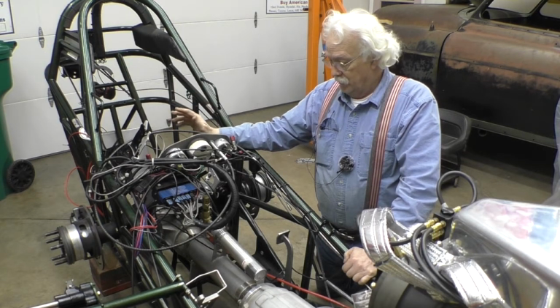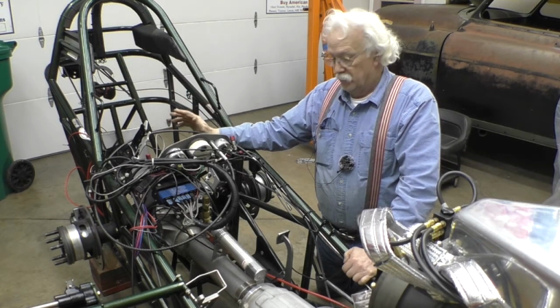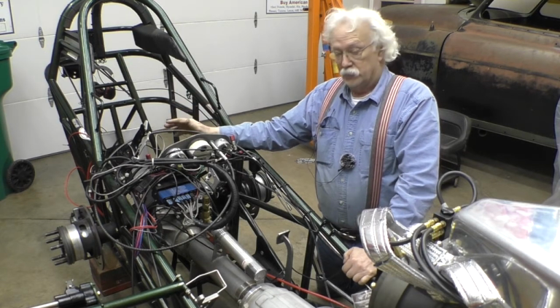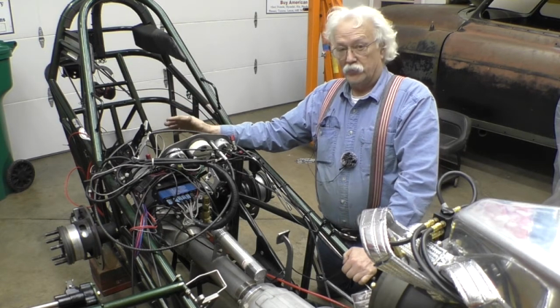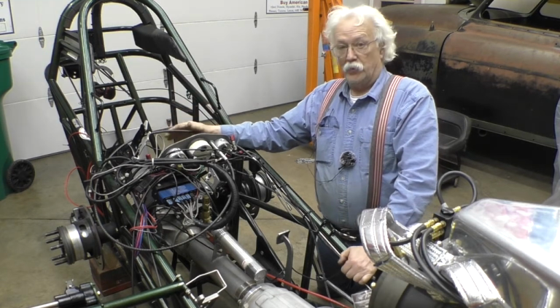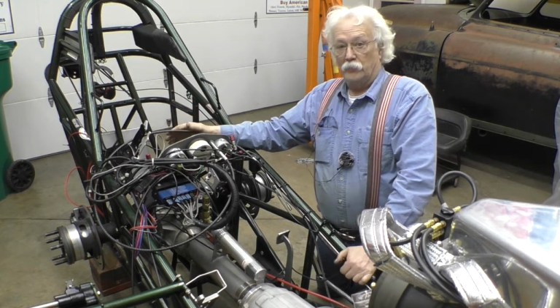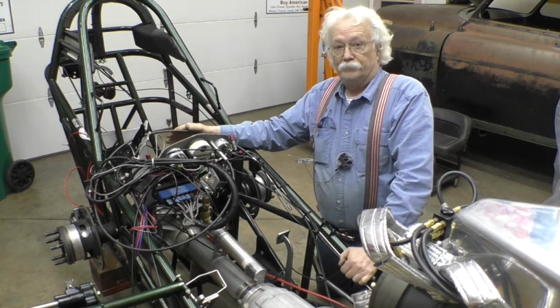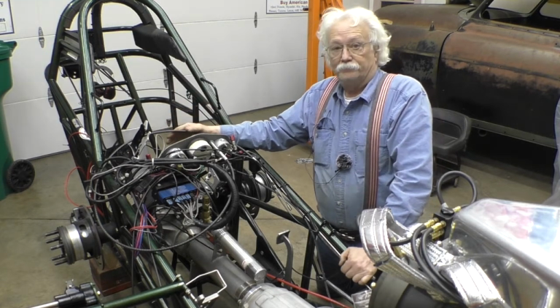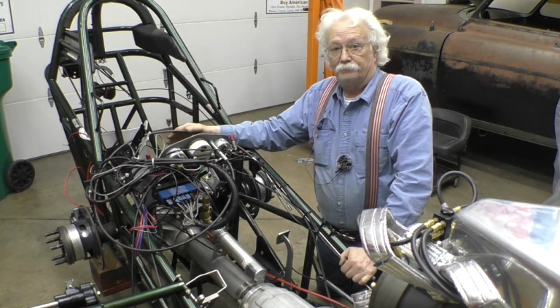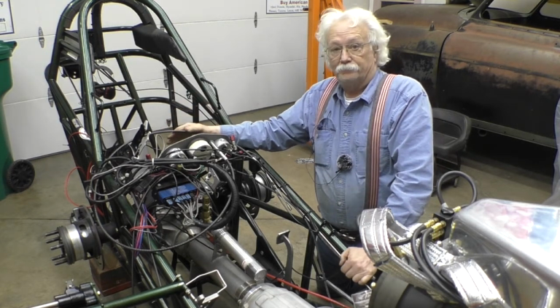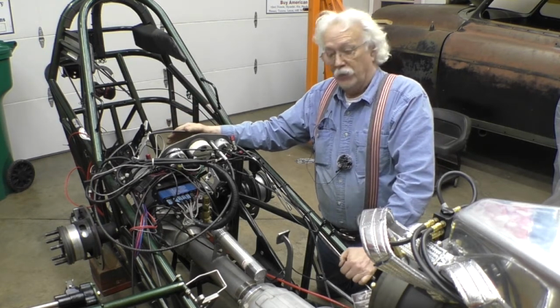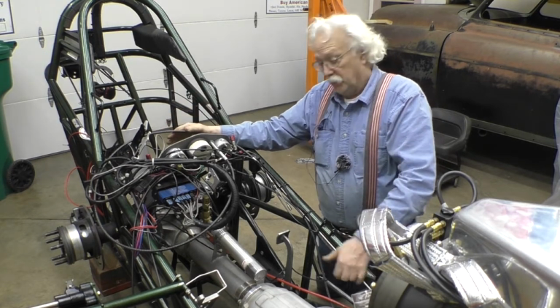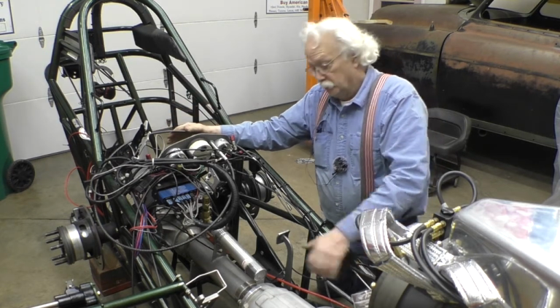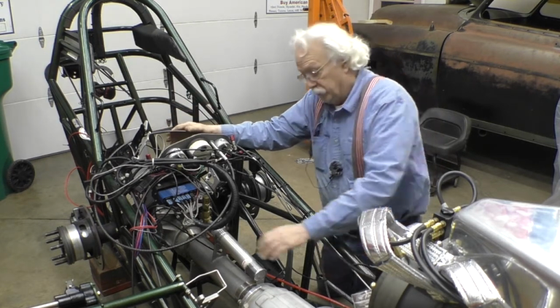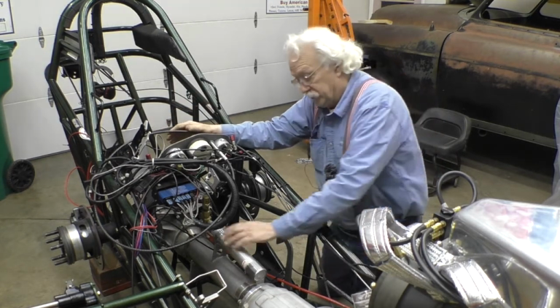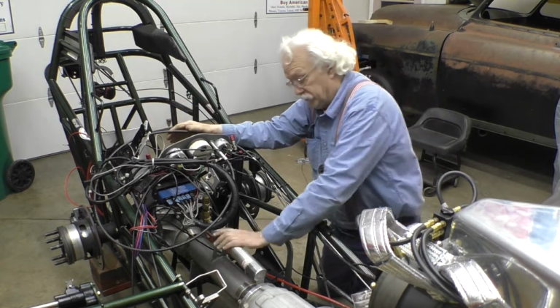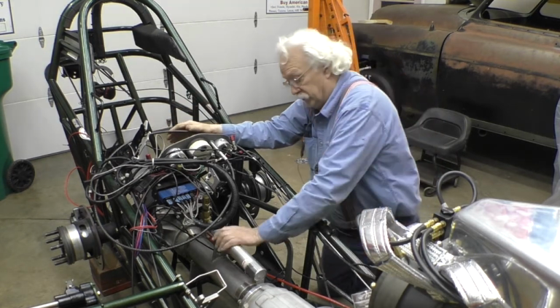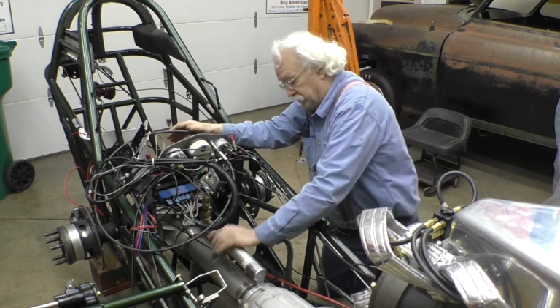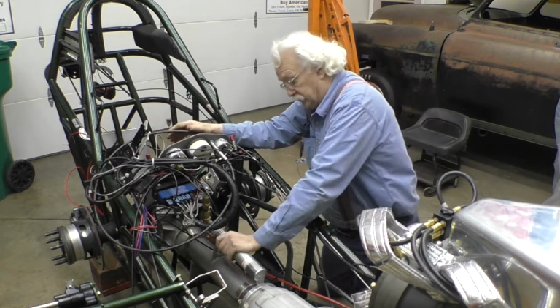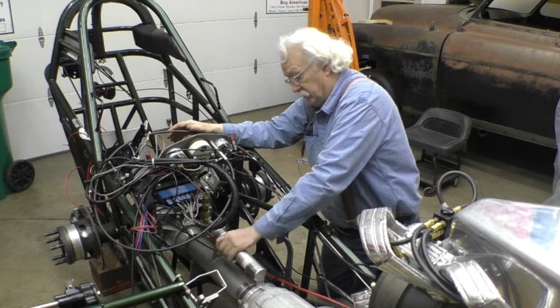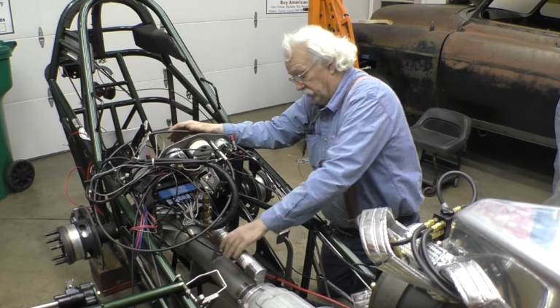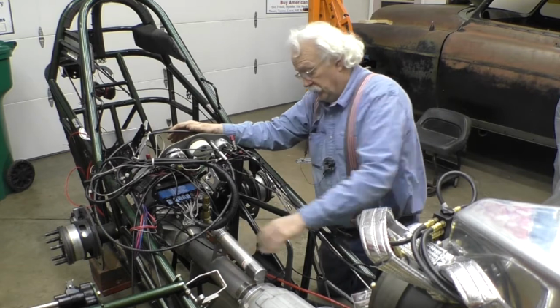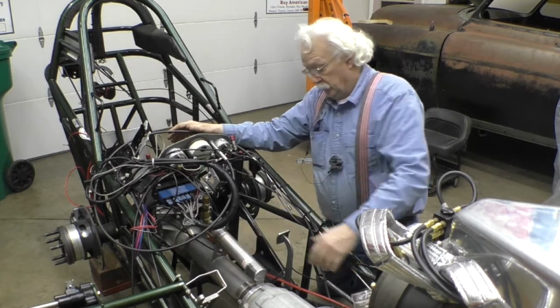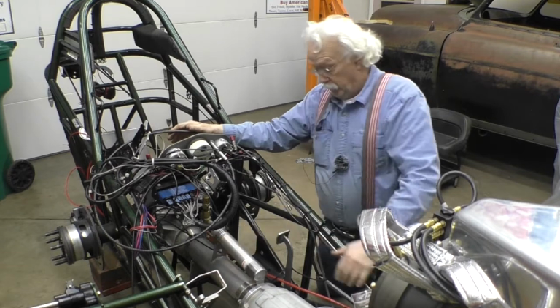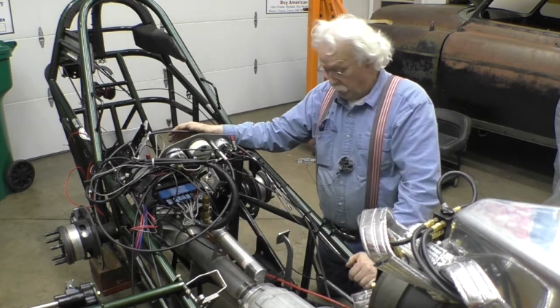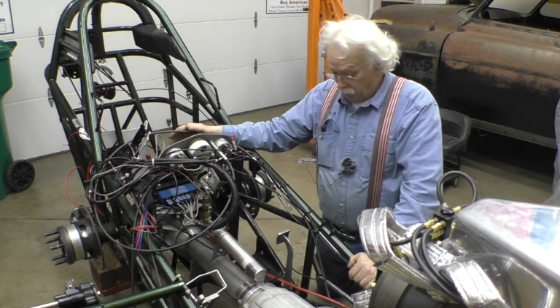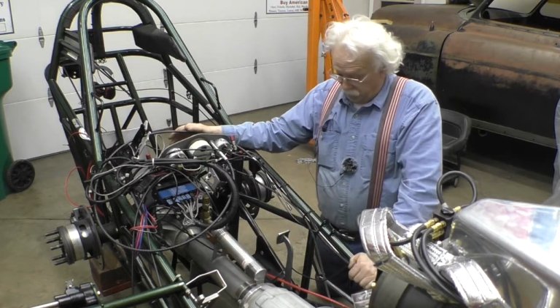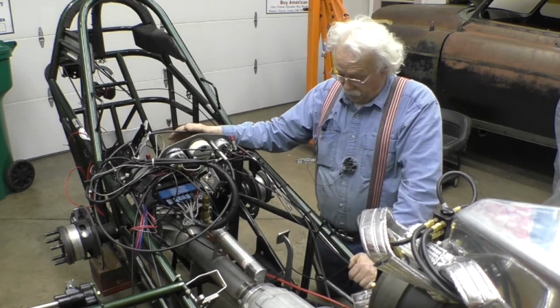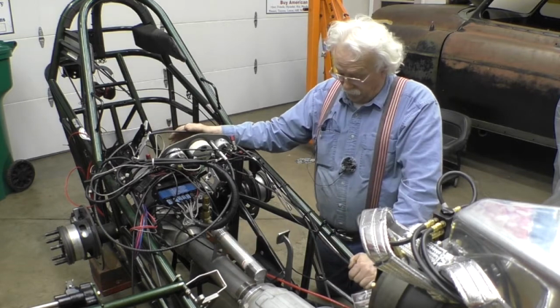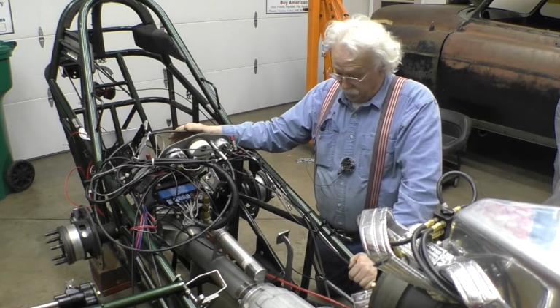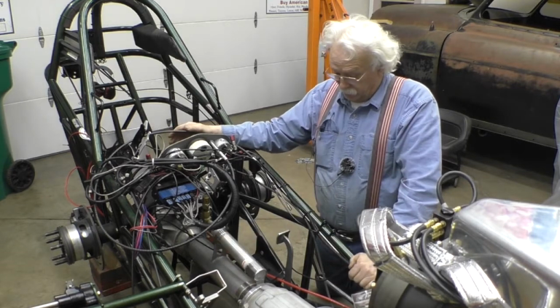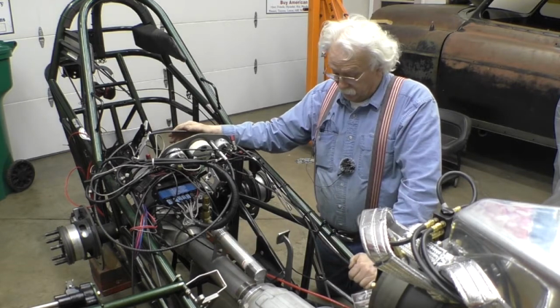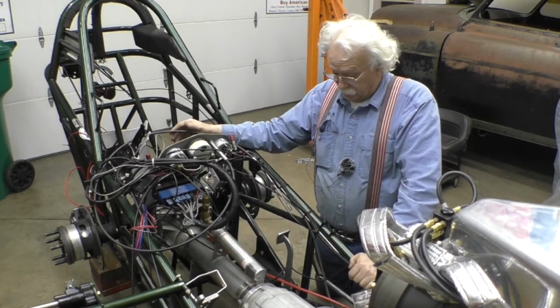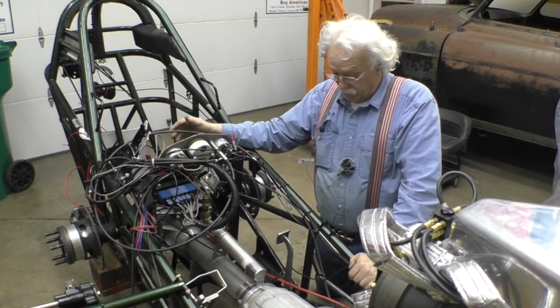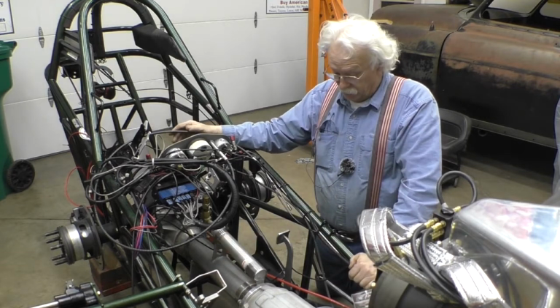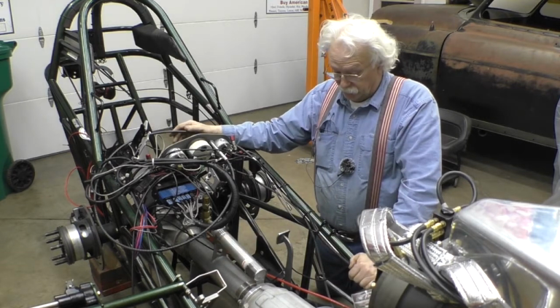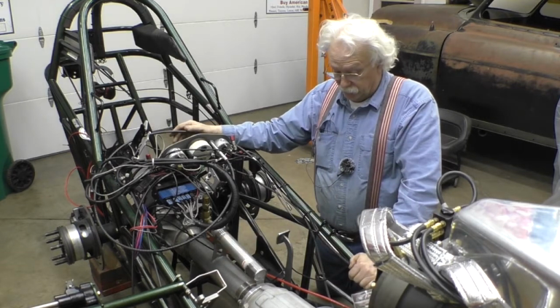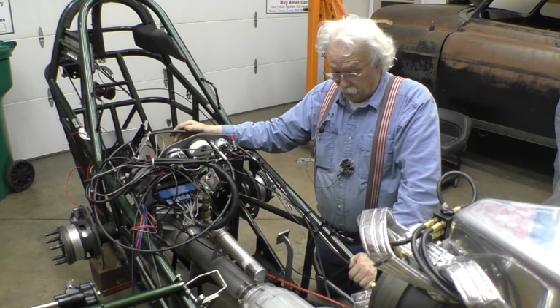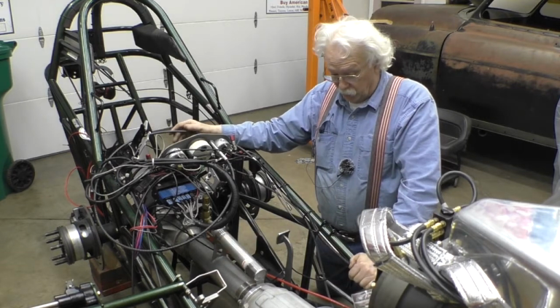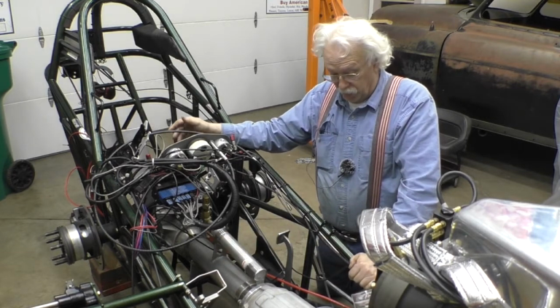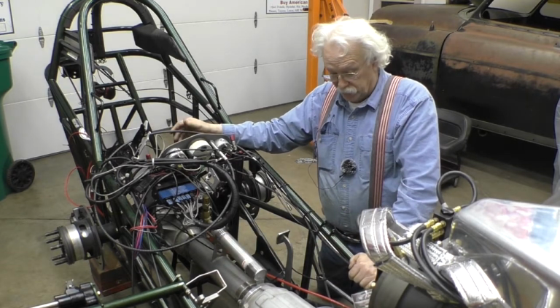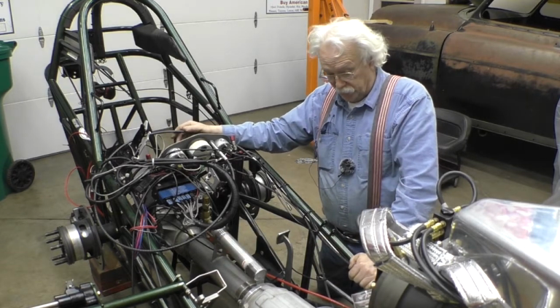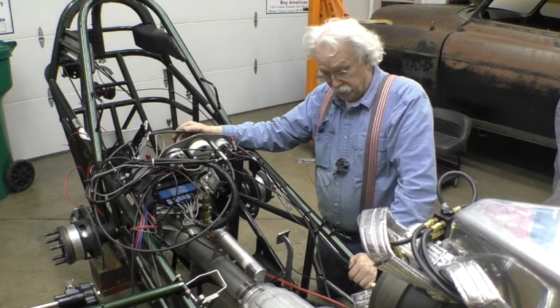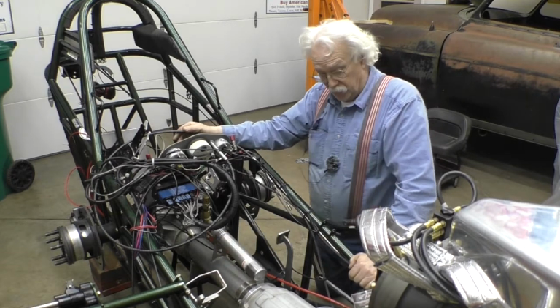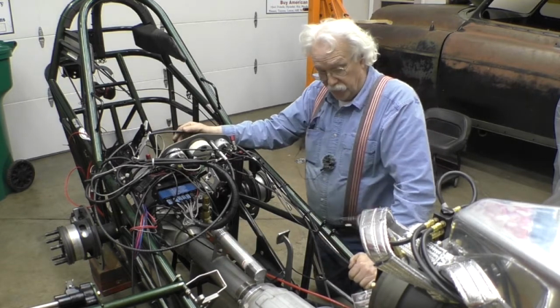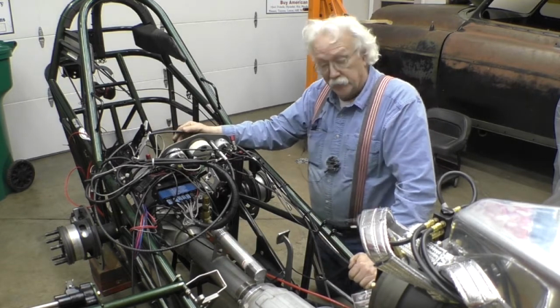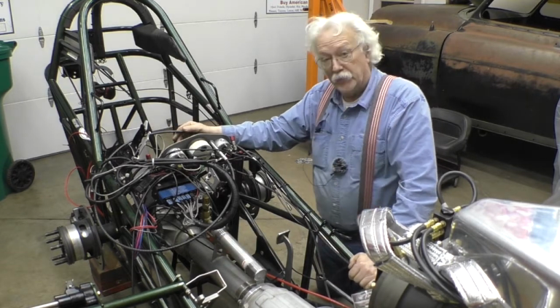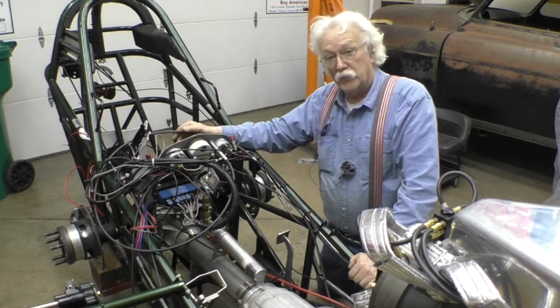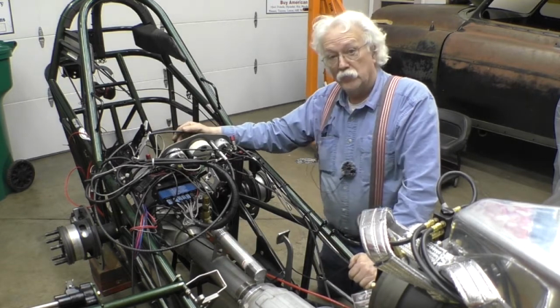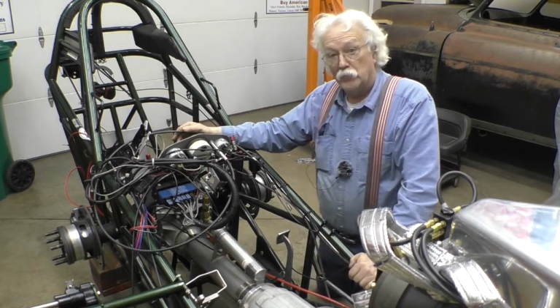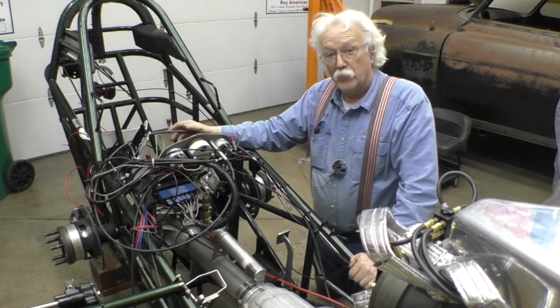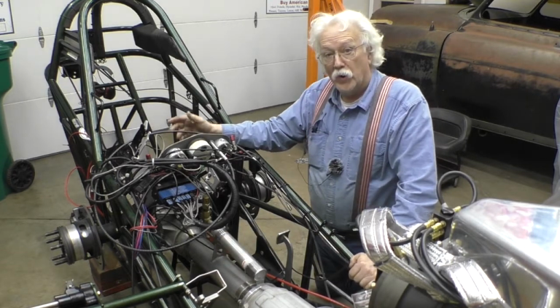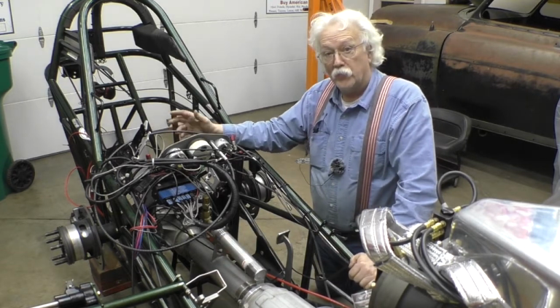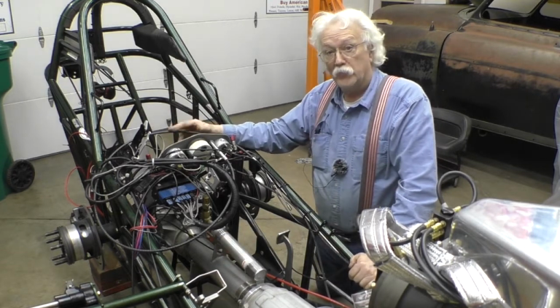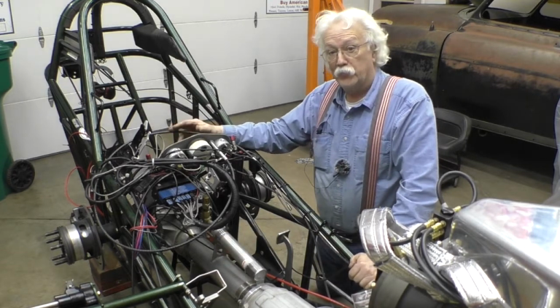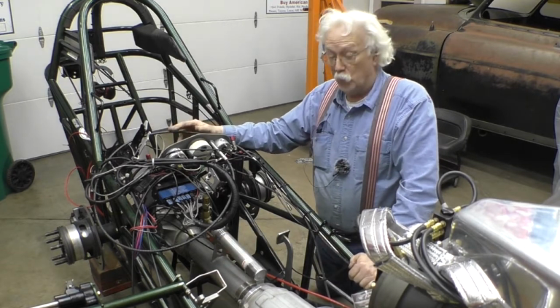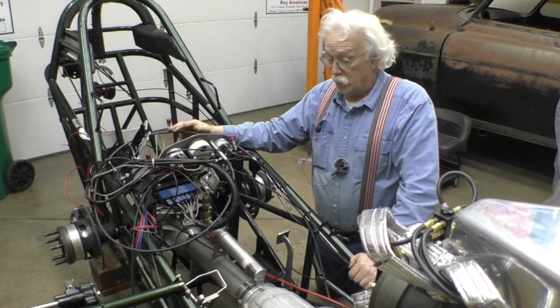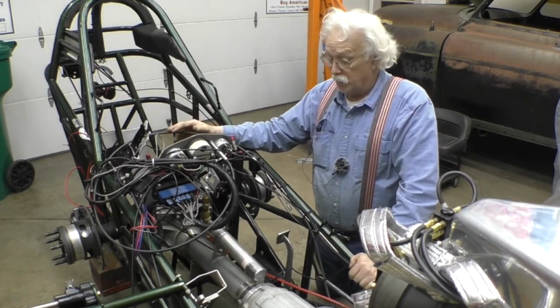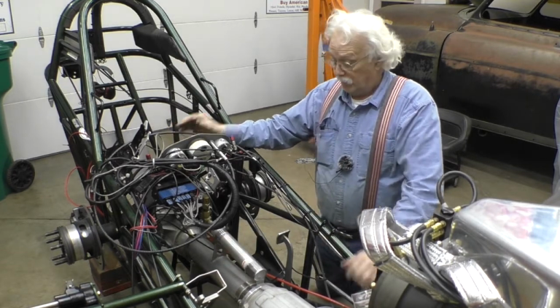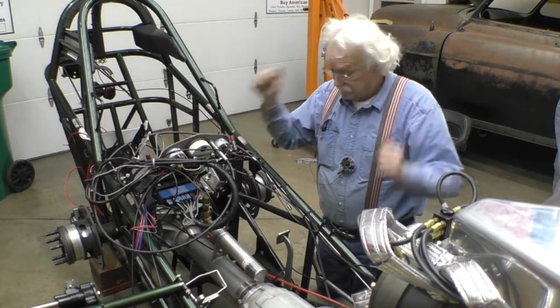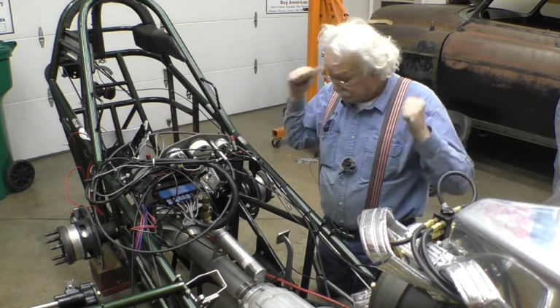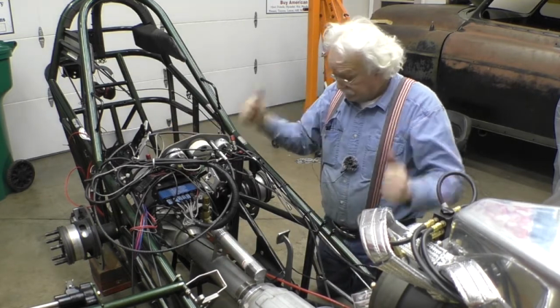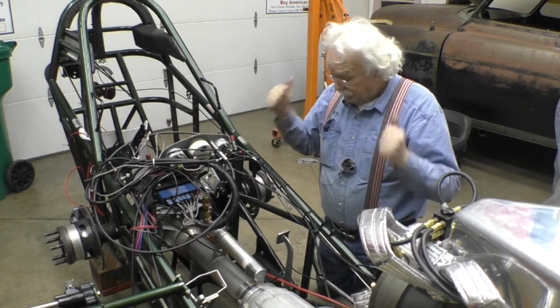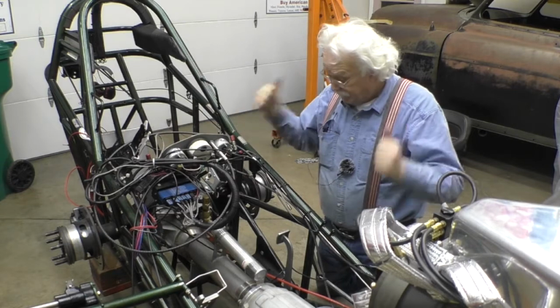That completes this part of the dragster build. We're actually starting to make a little progress — that's exciting.